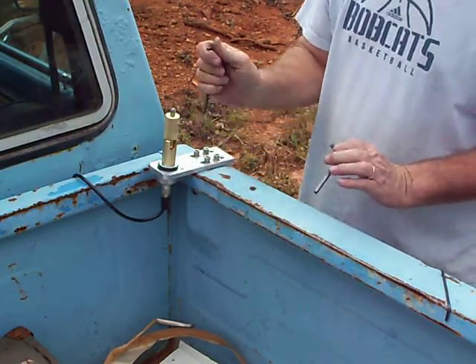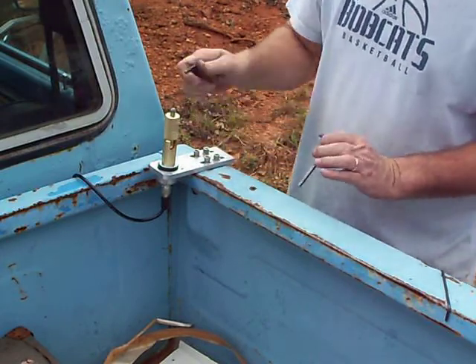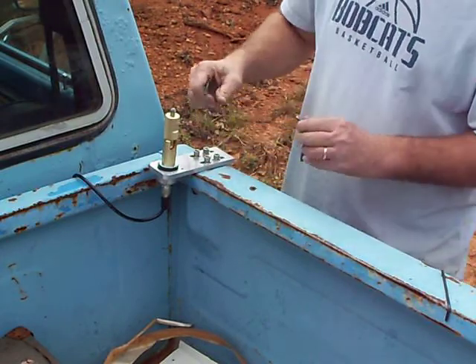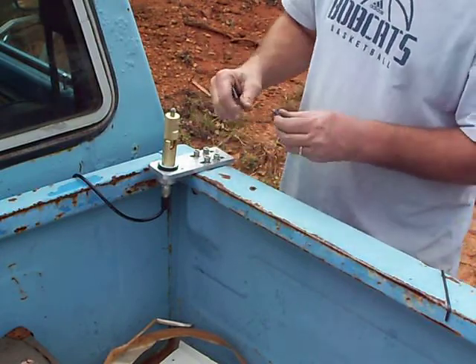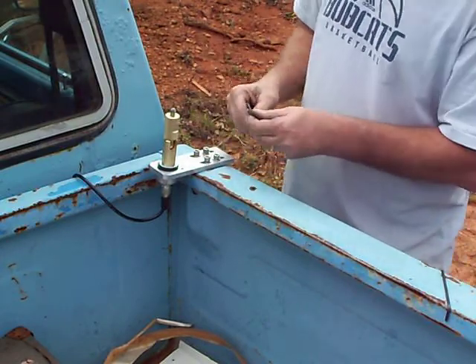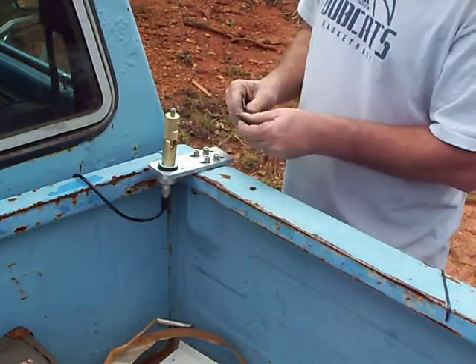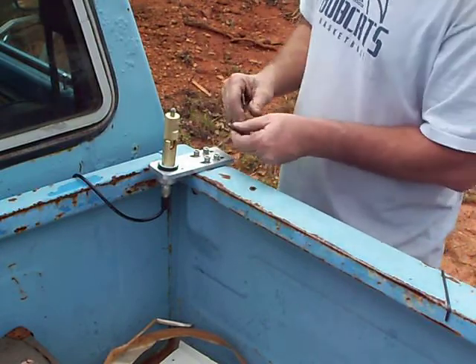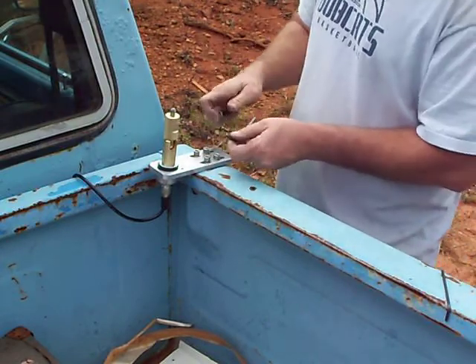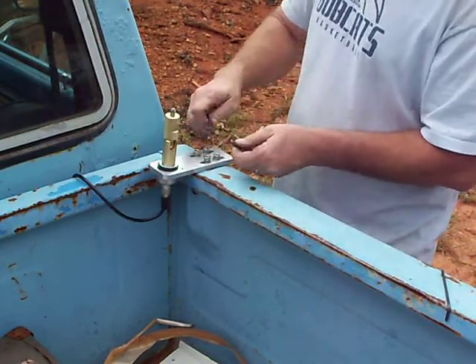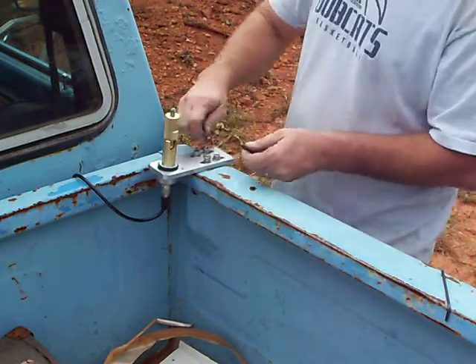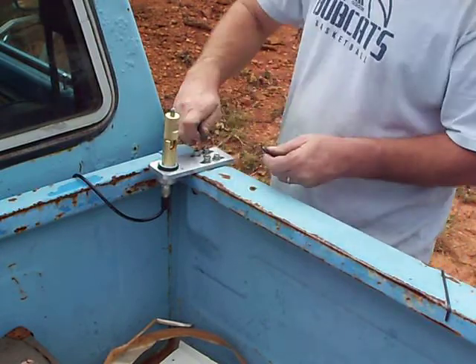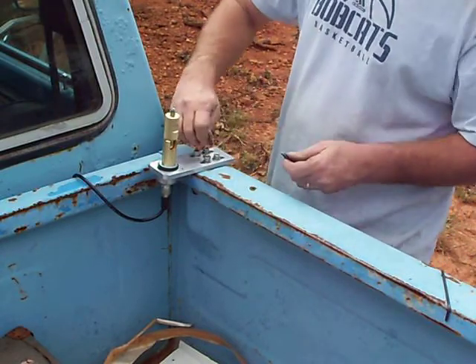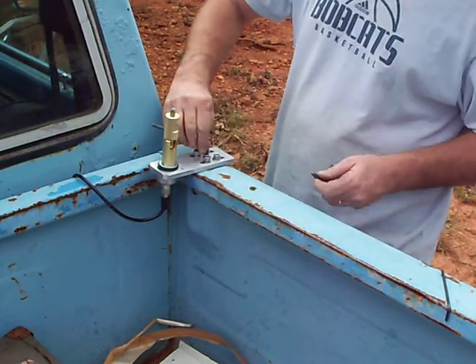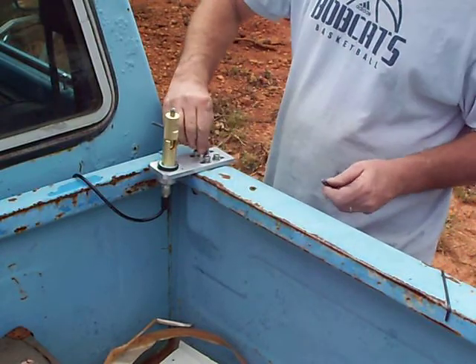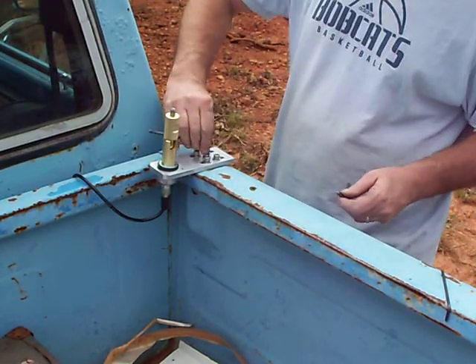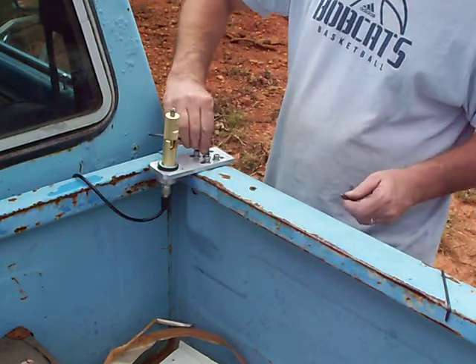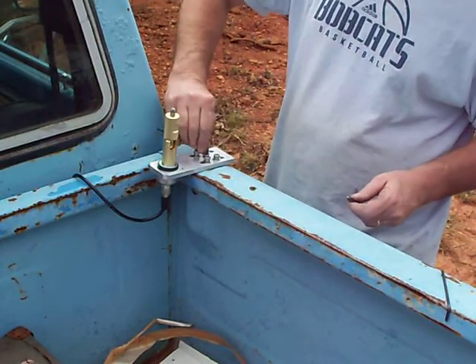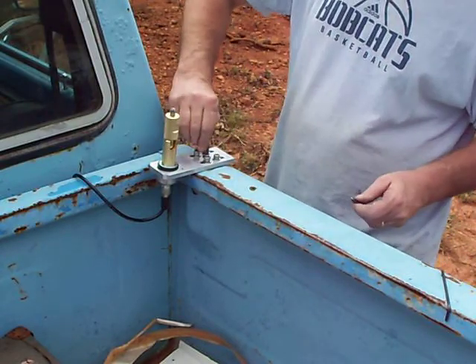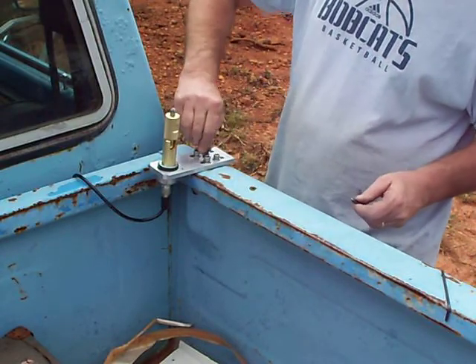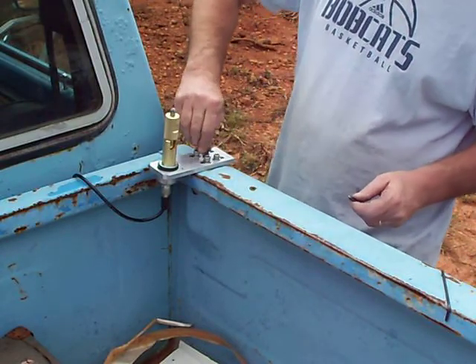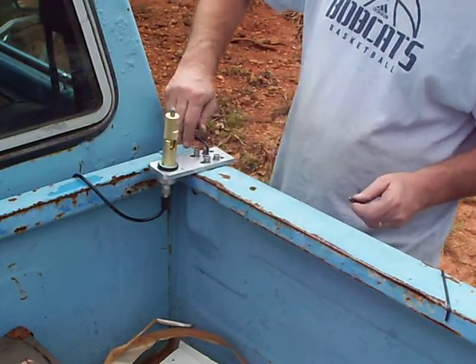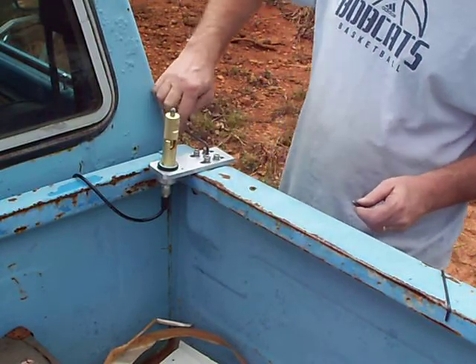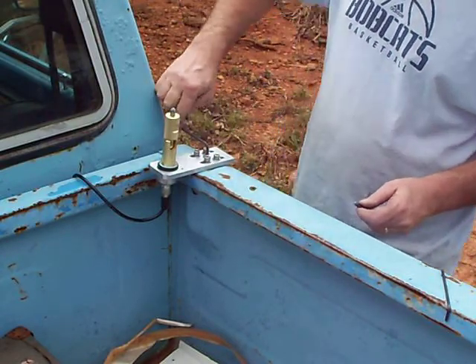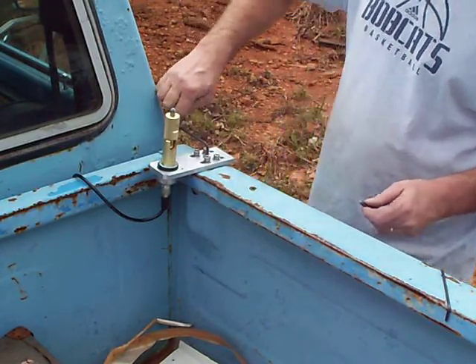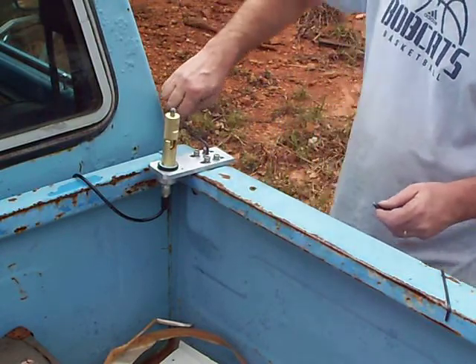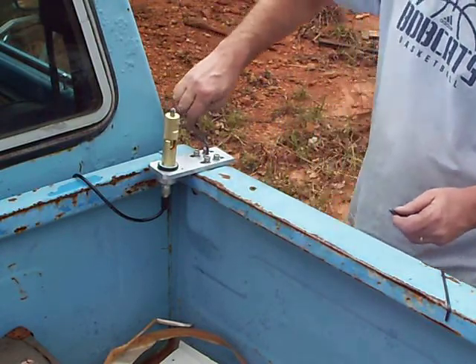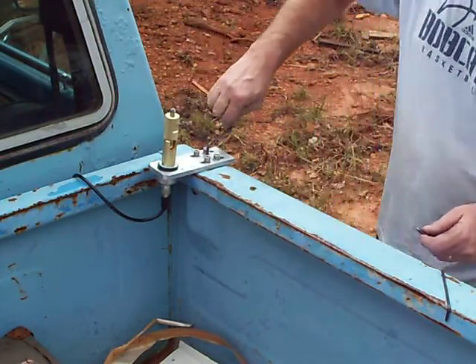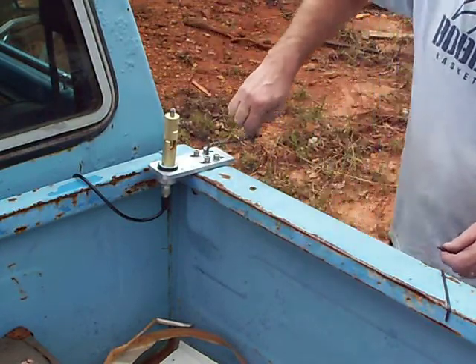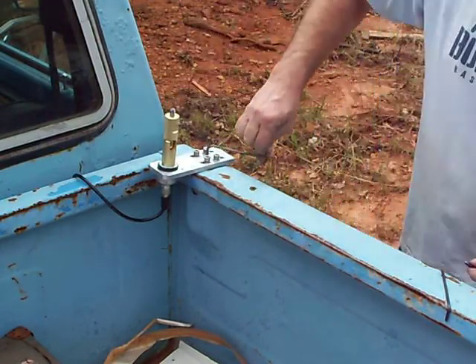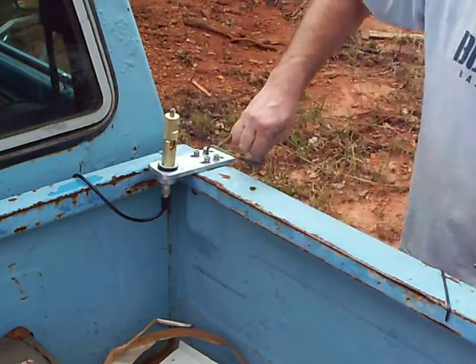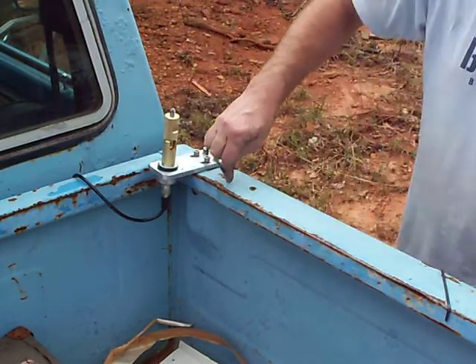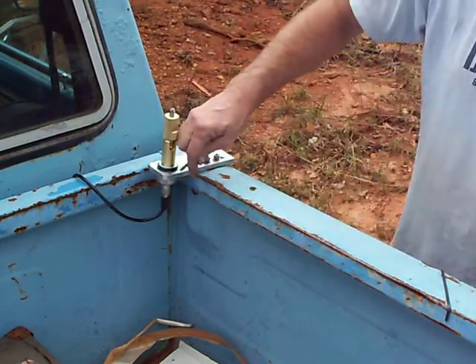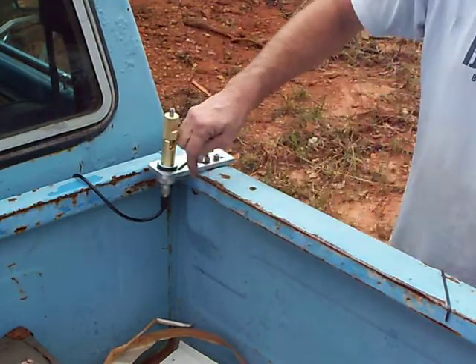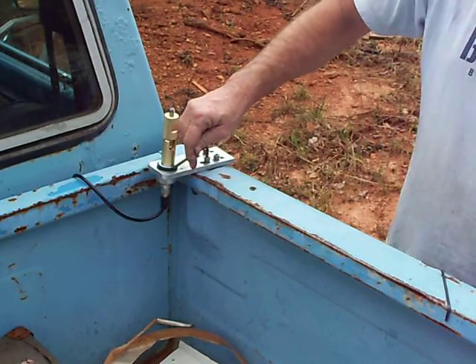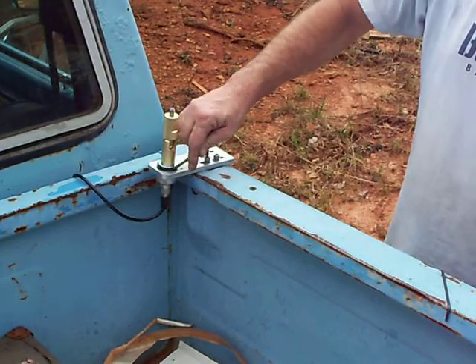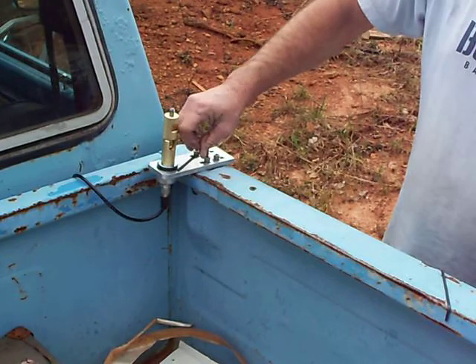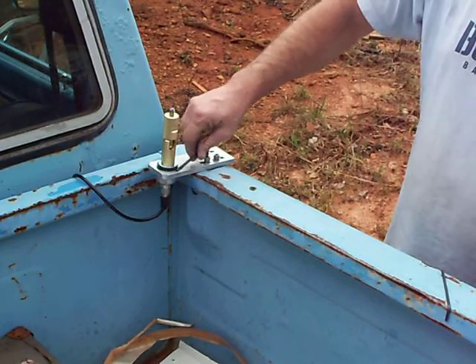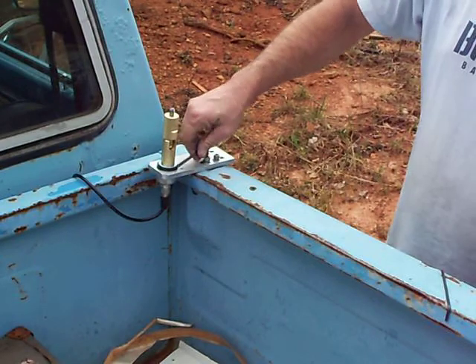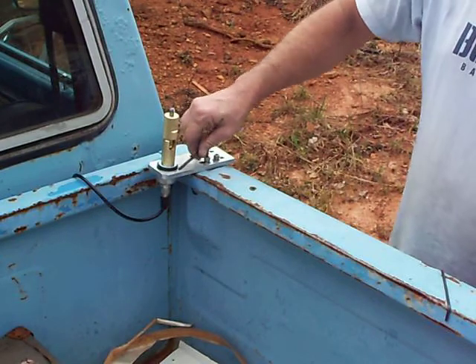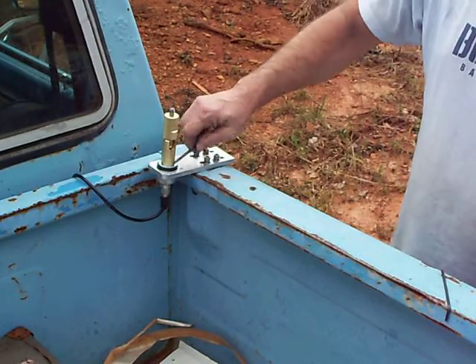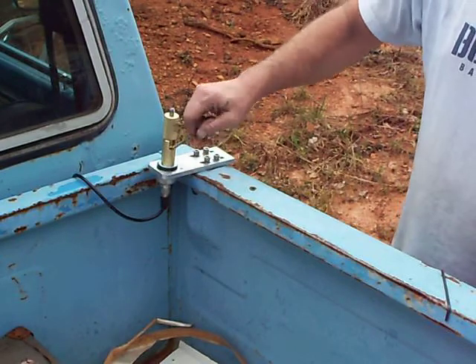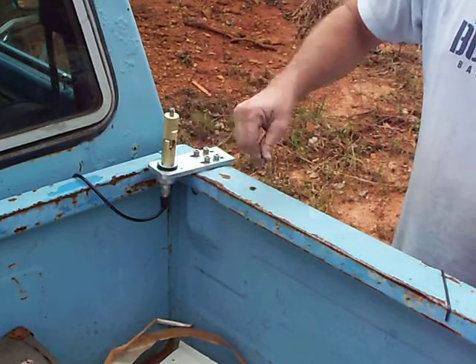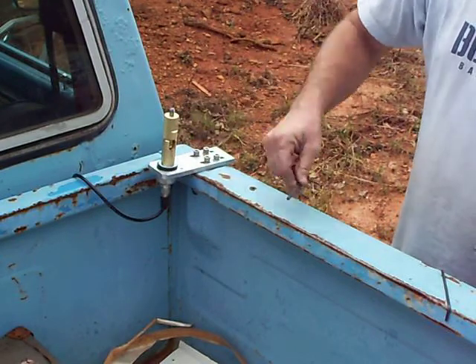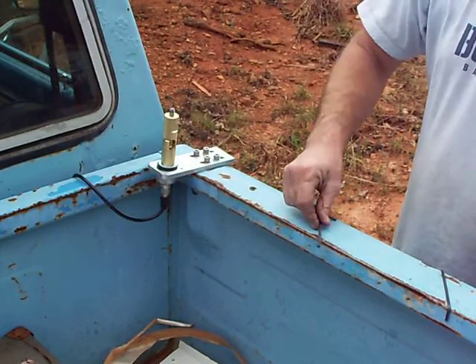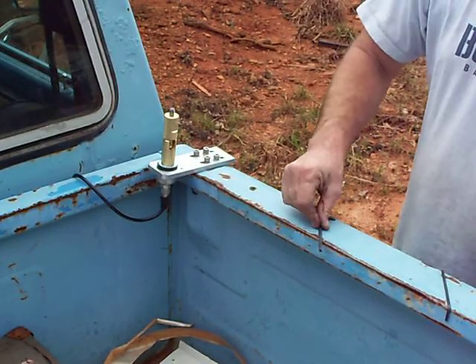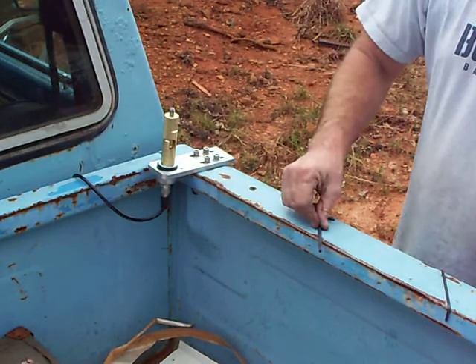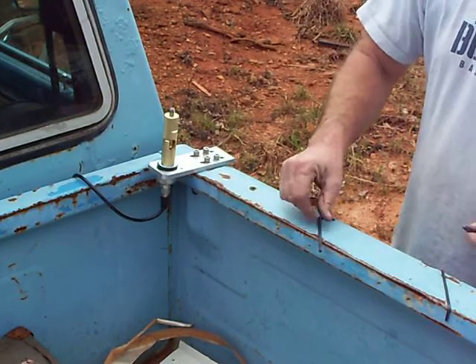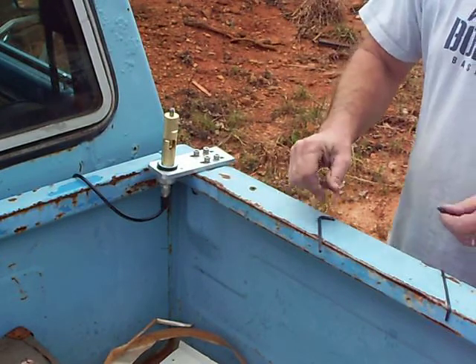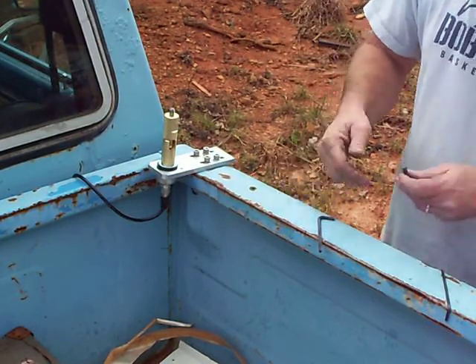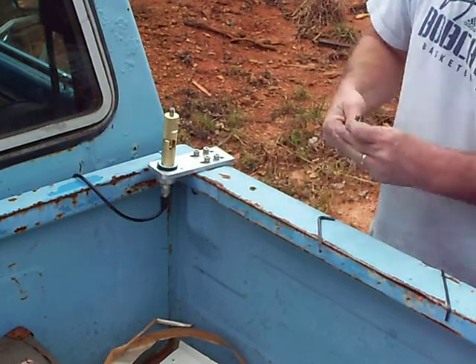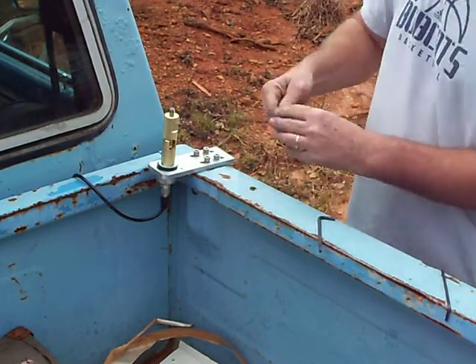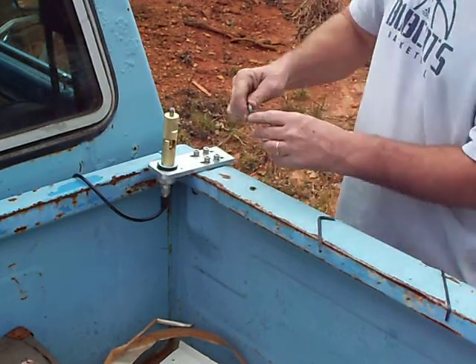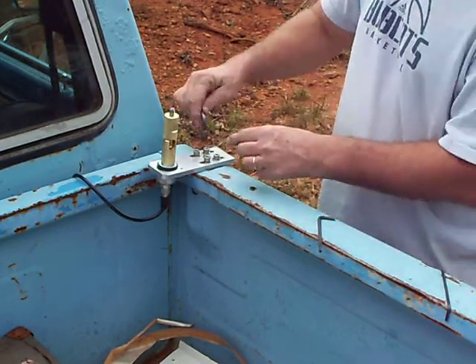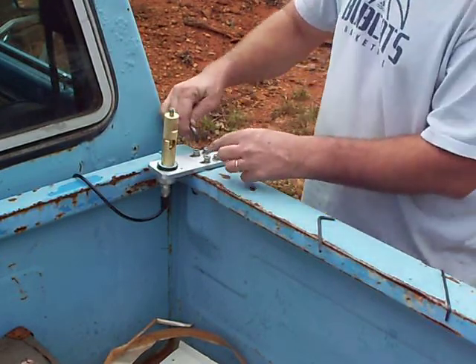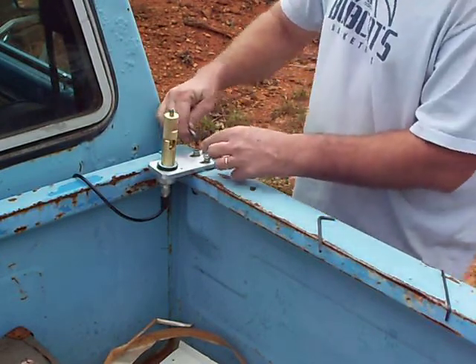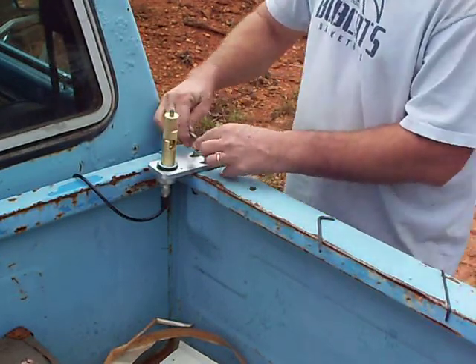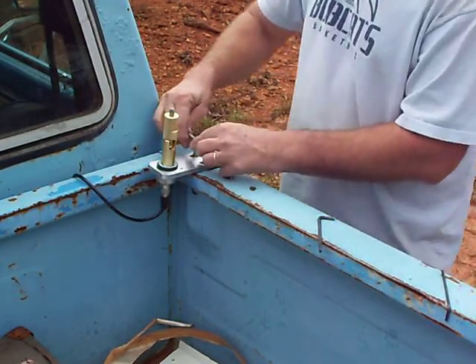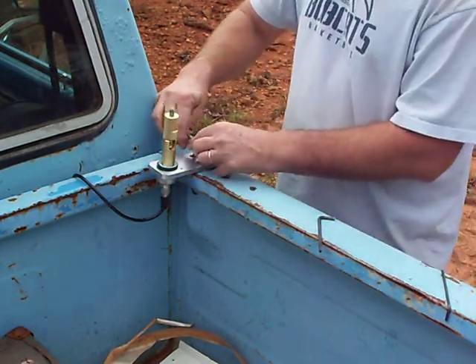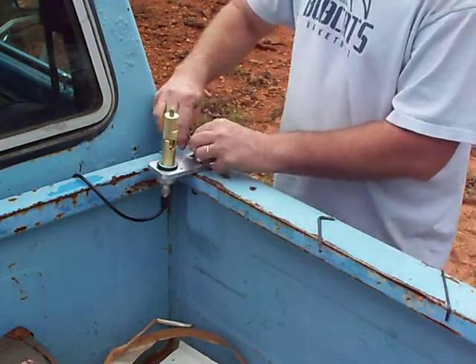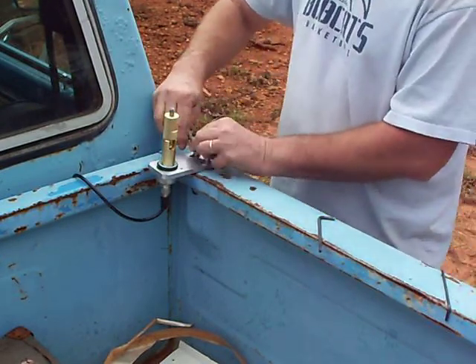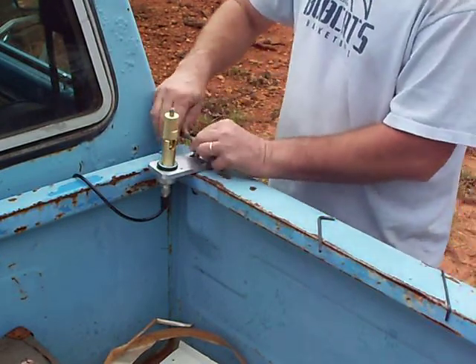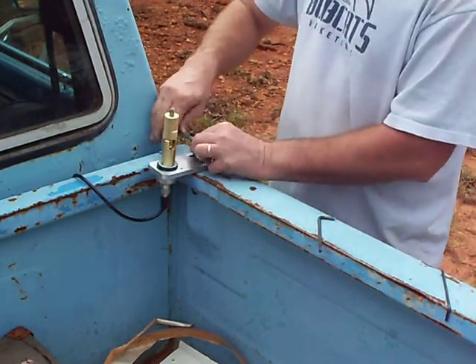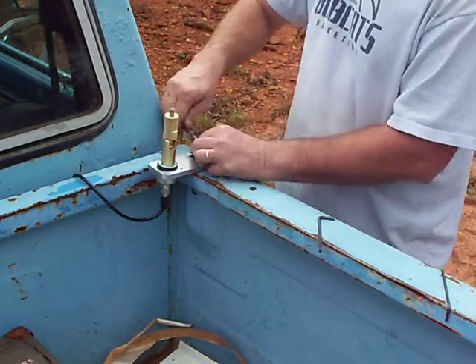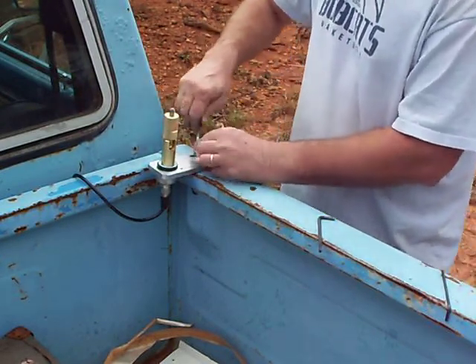Once you have the center as tight as you want it, tighten the four outside bolts.